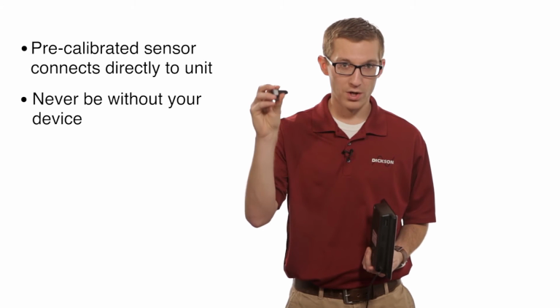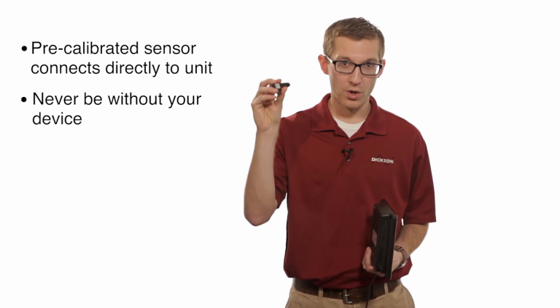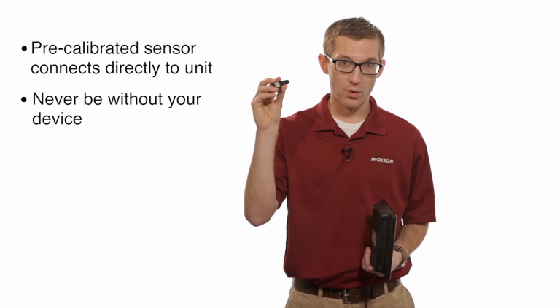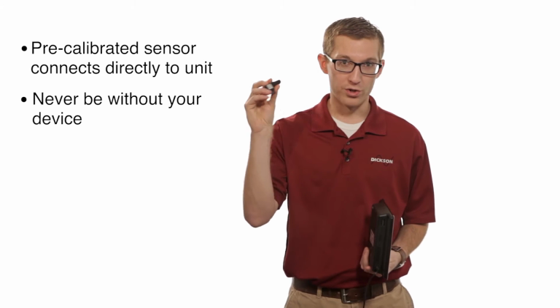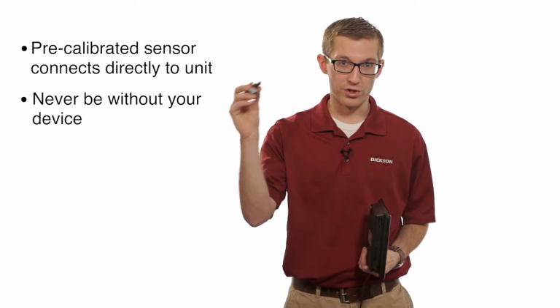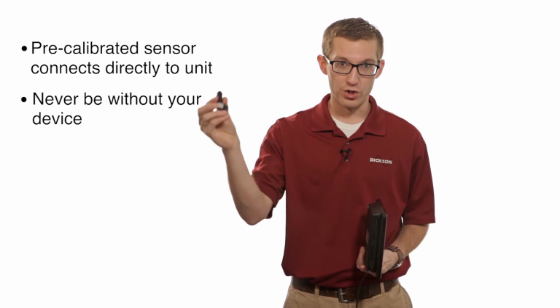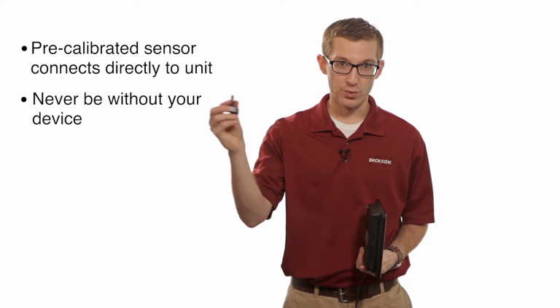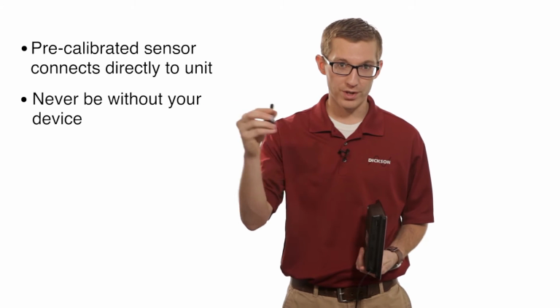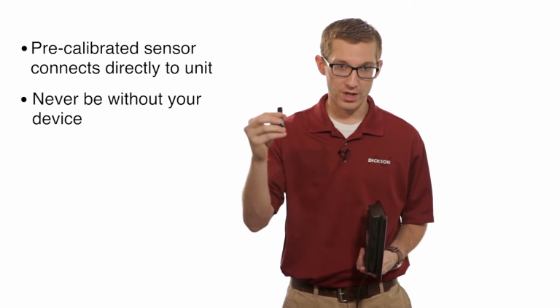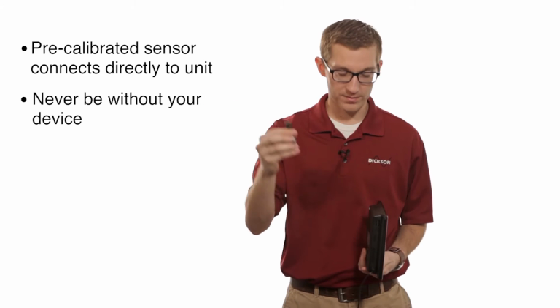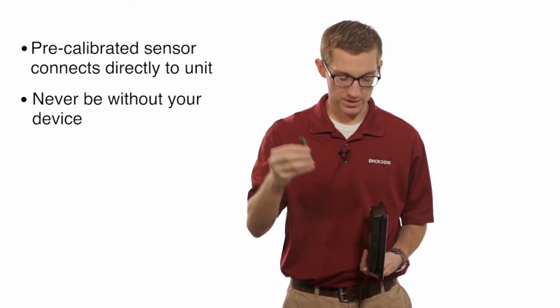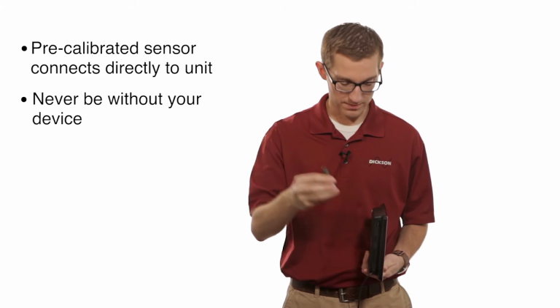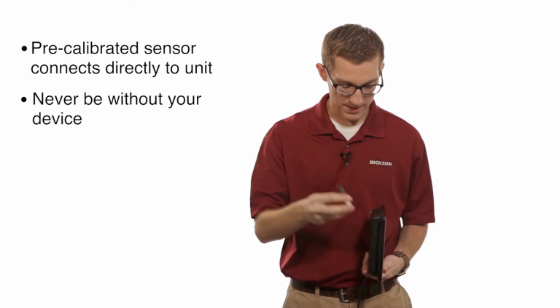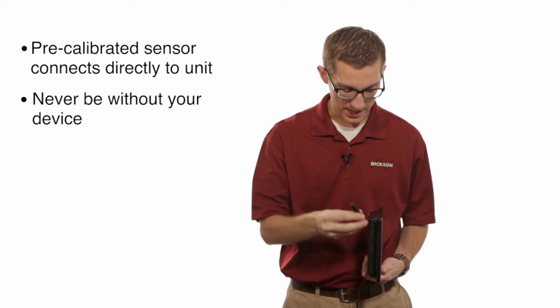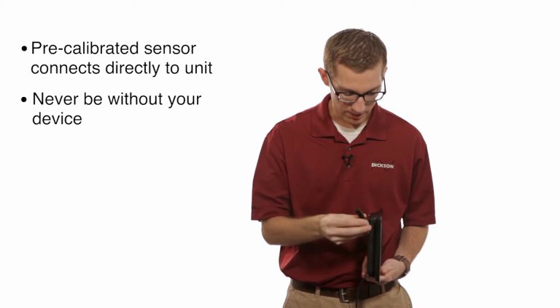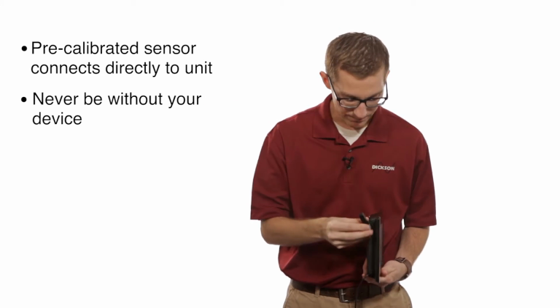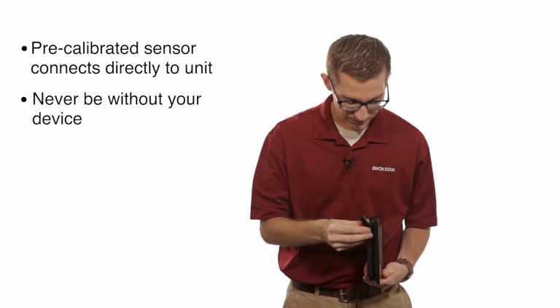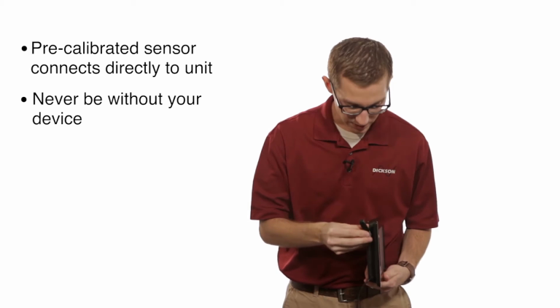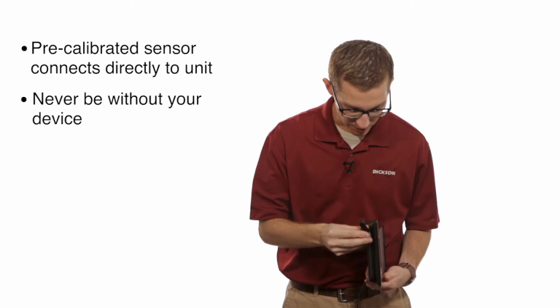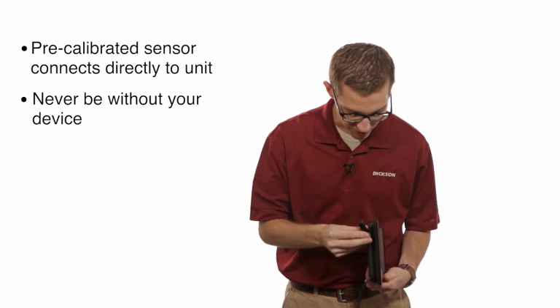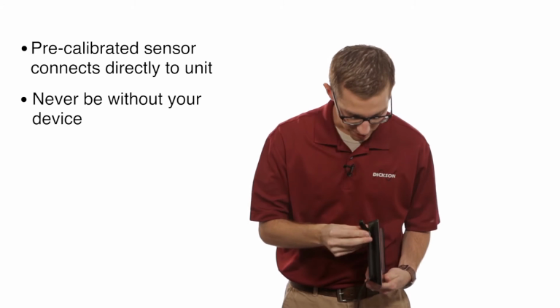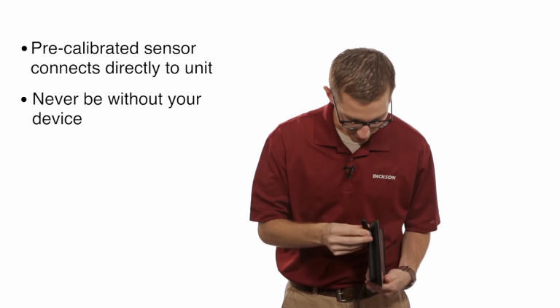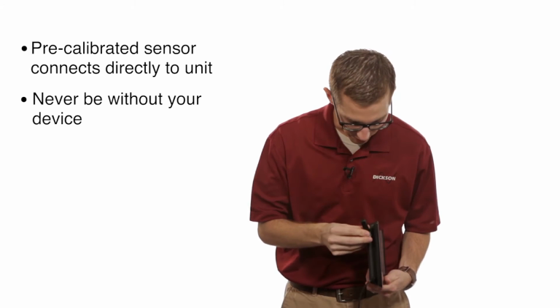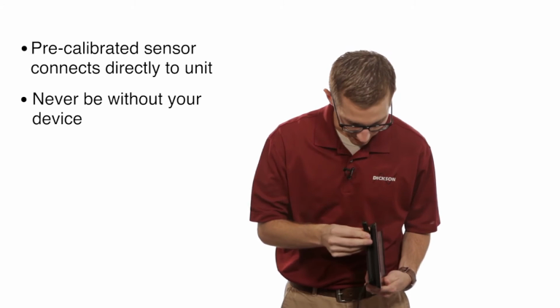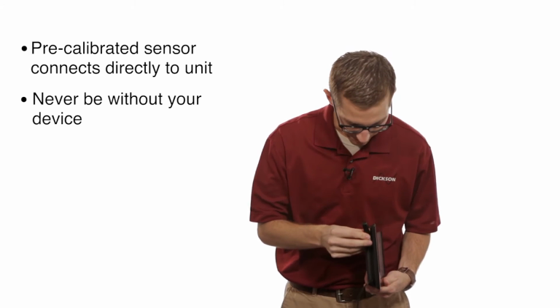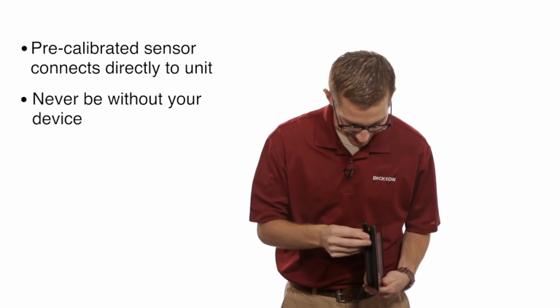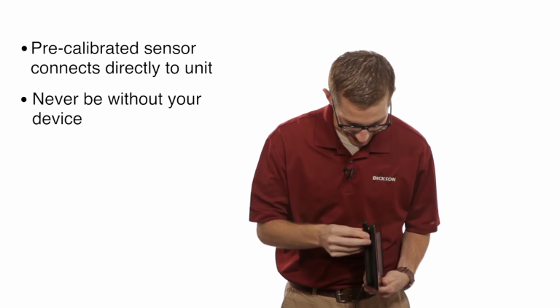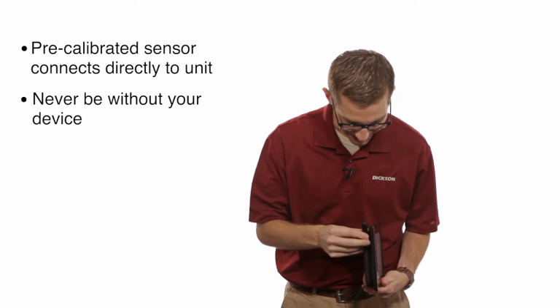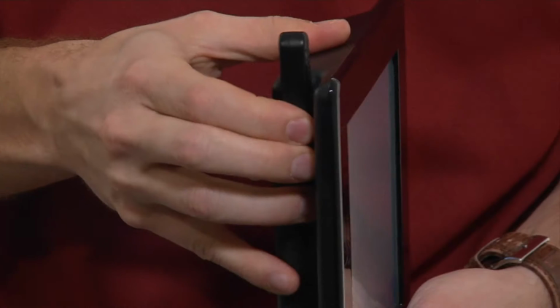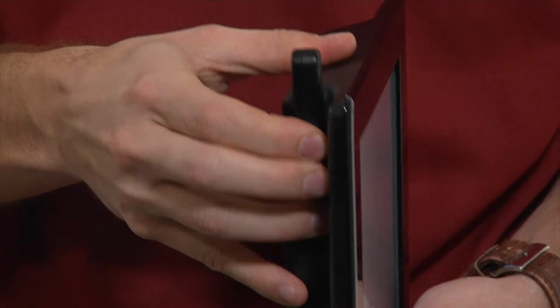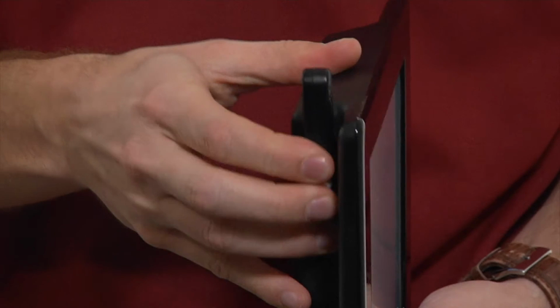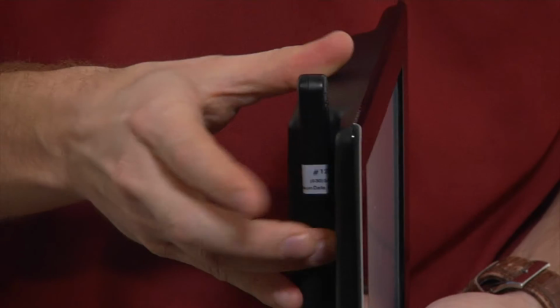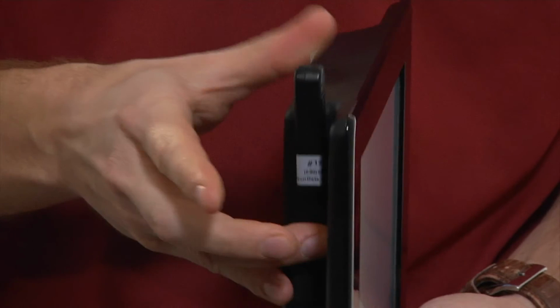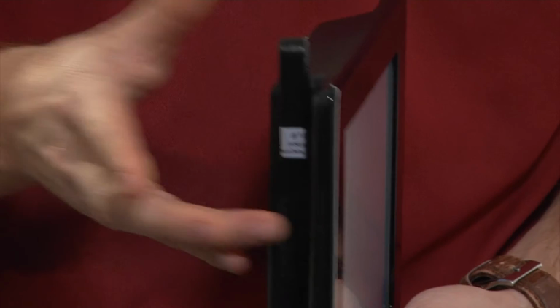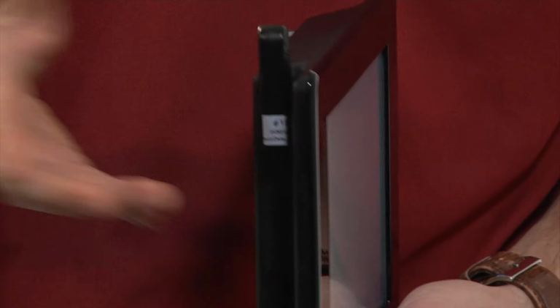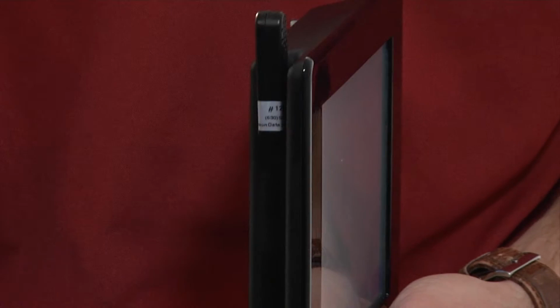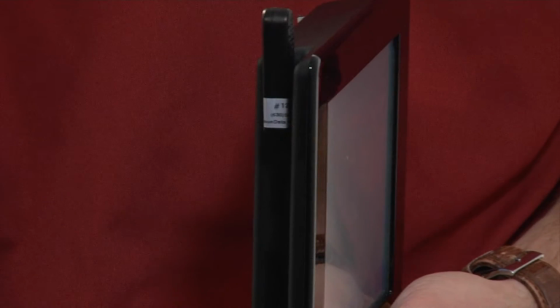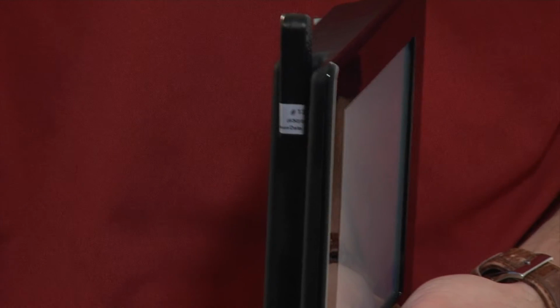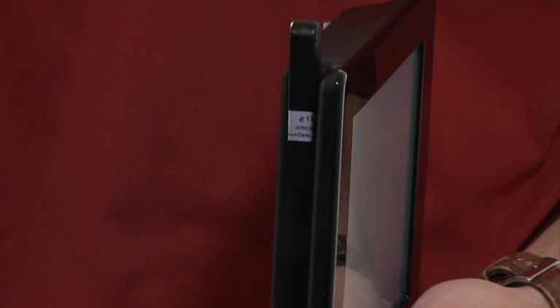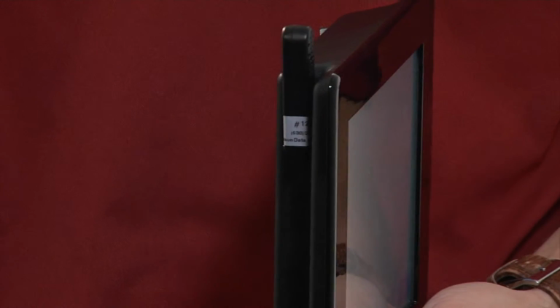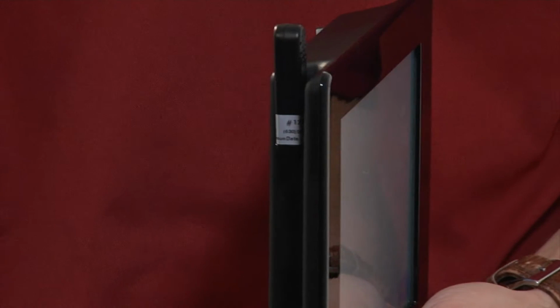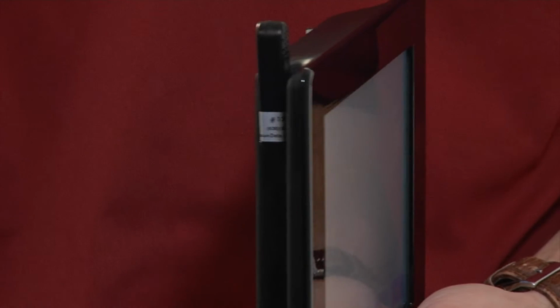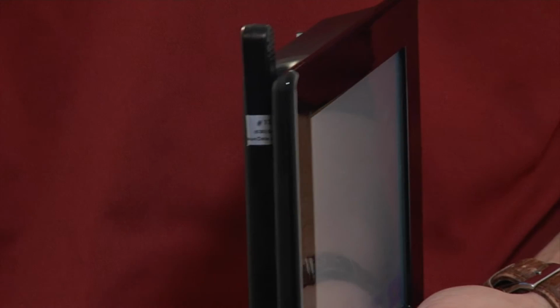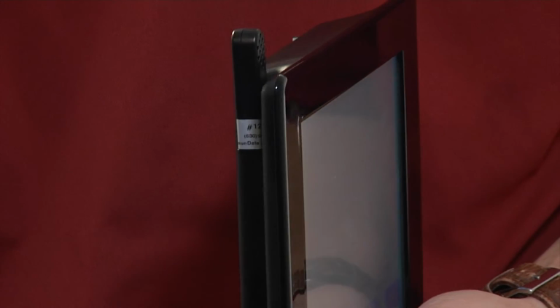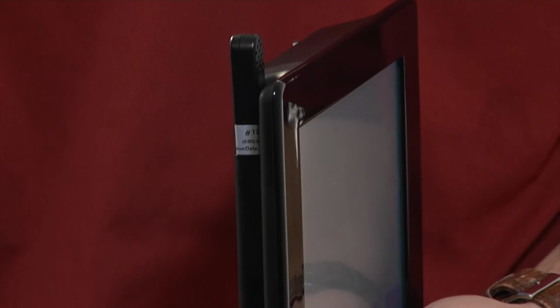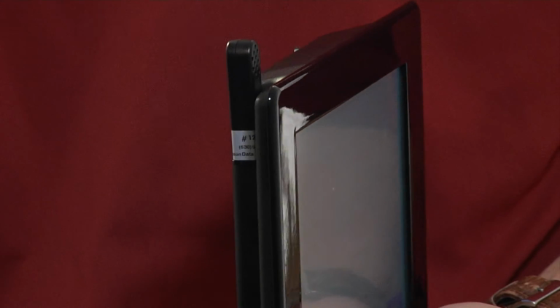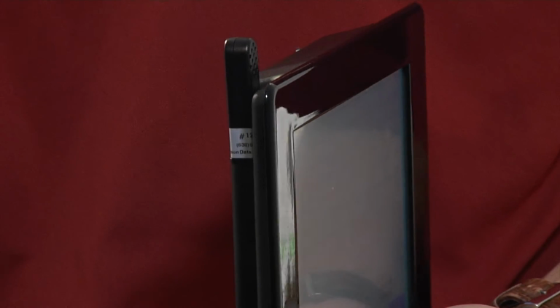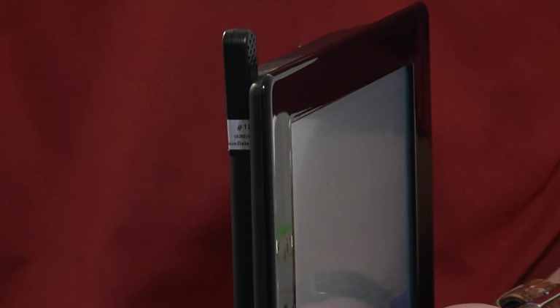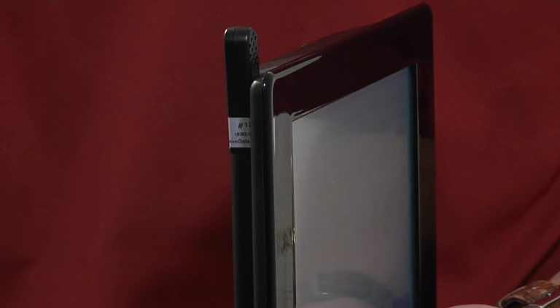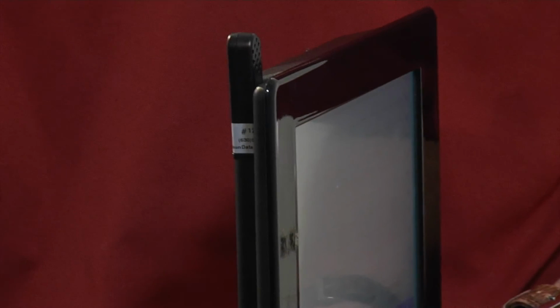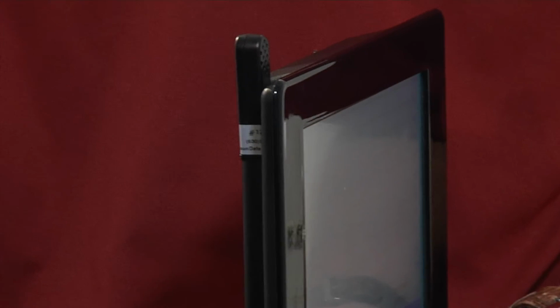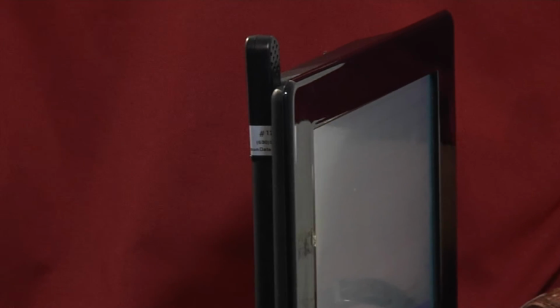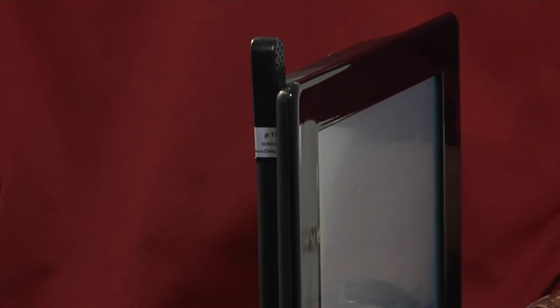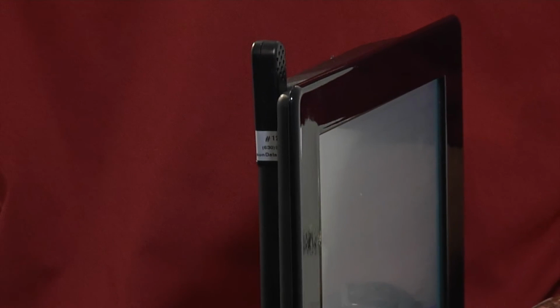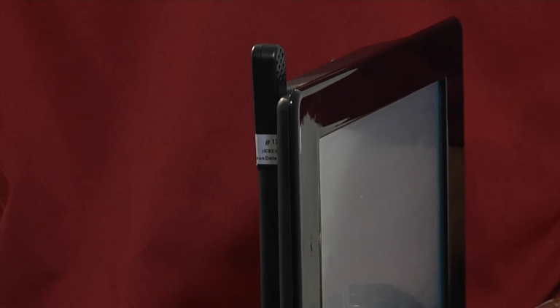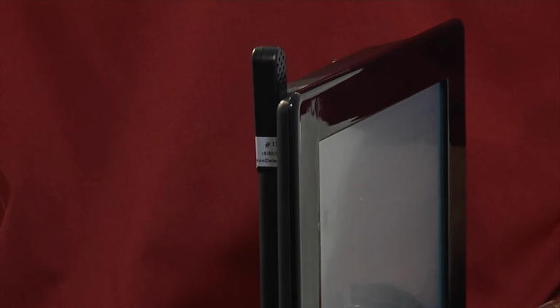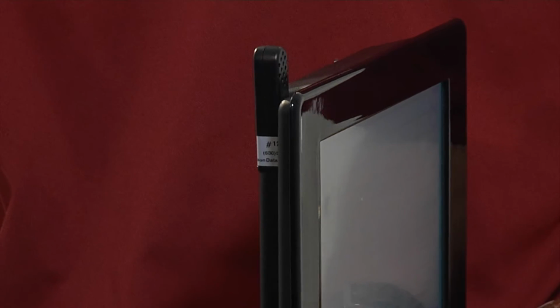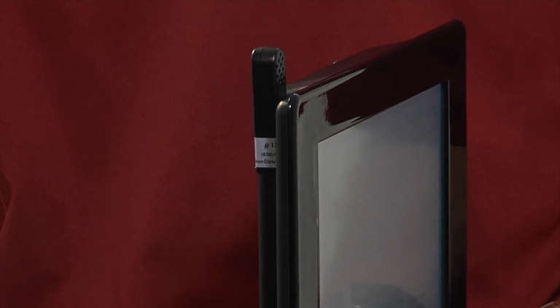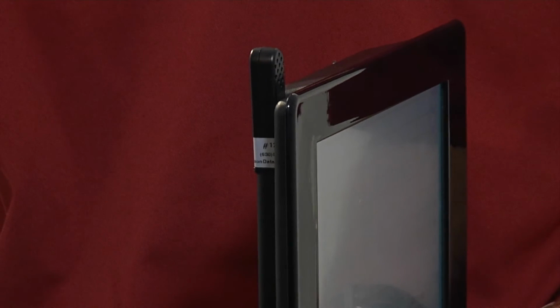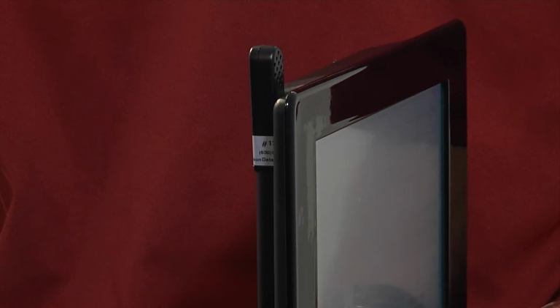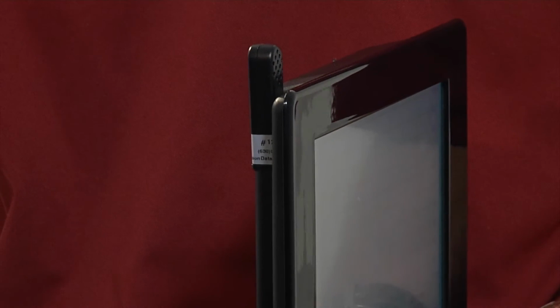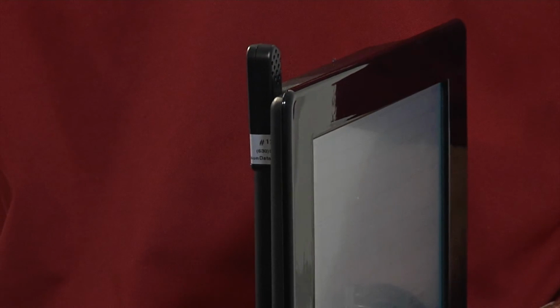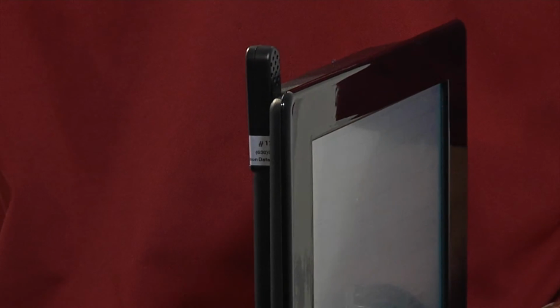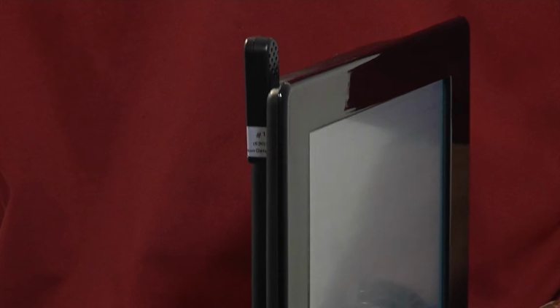When the new one comes in the mail, you just plug it back into the unit right here, and the unit is calibrated for another 6 to 12 months.